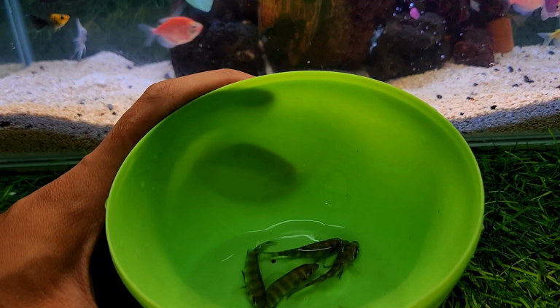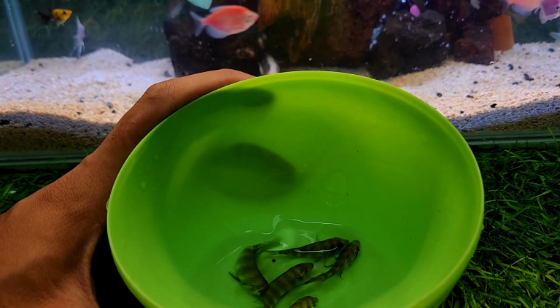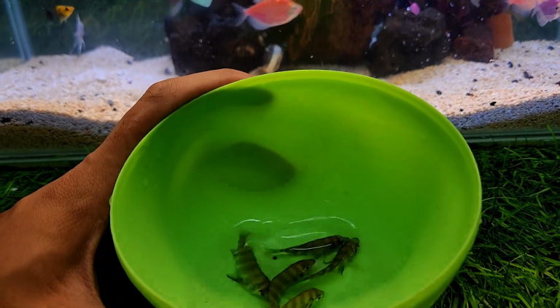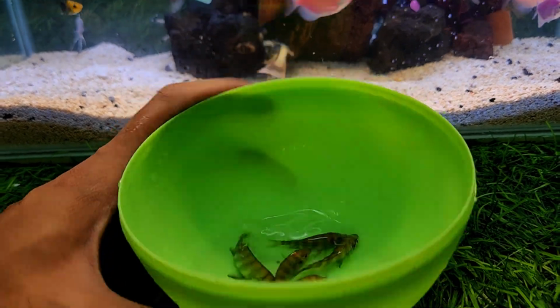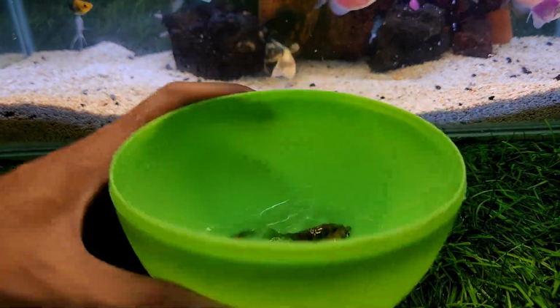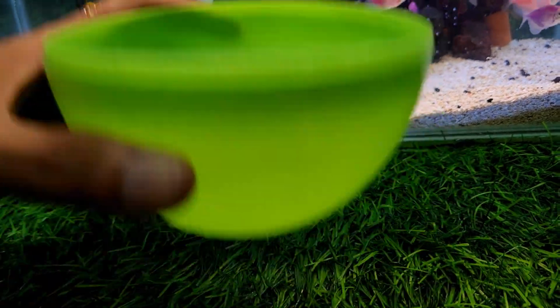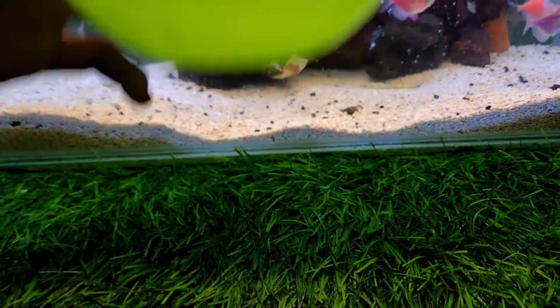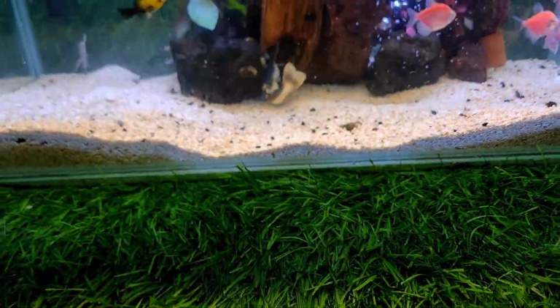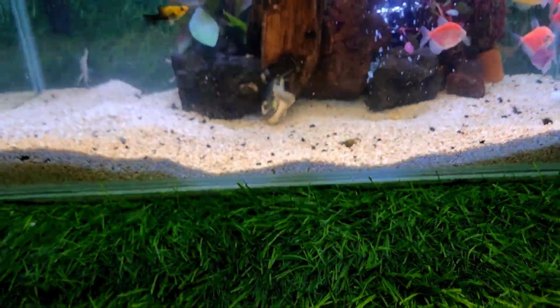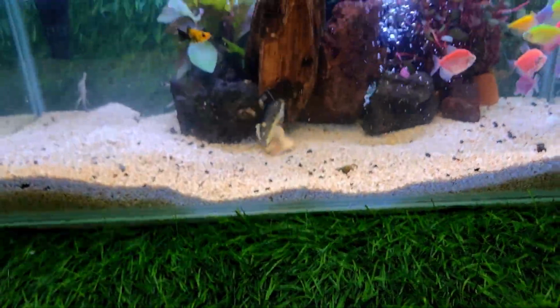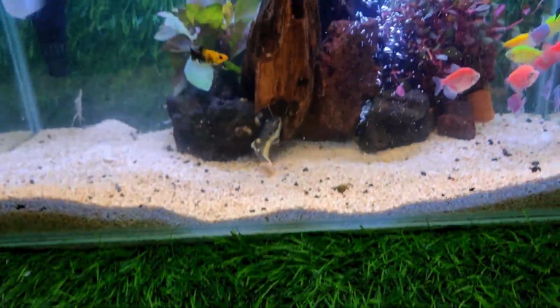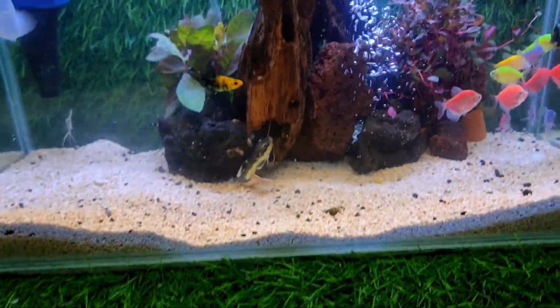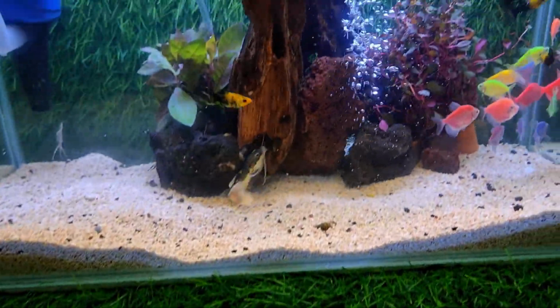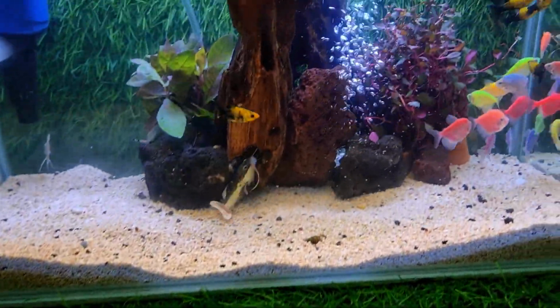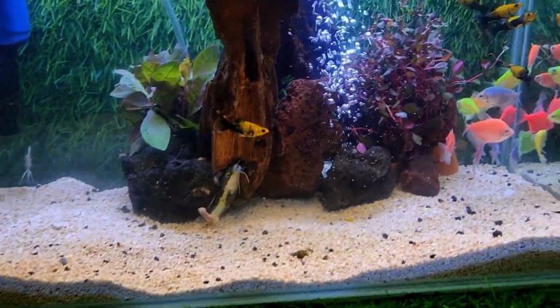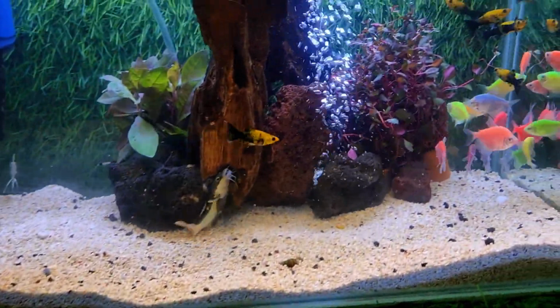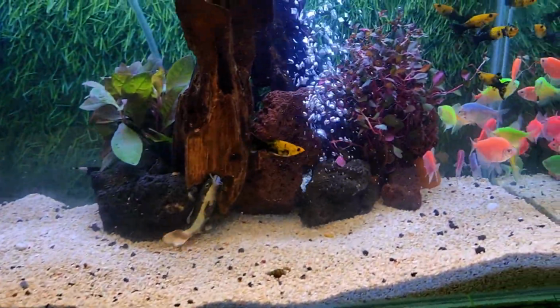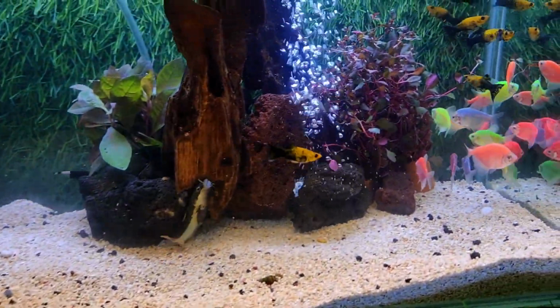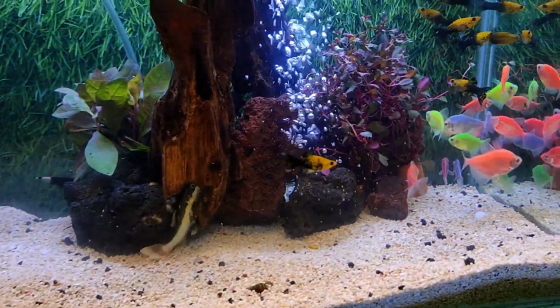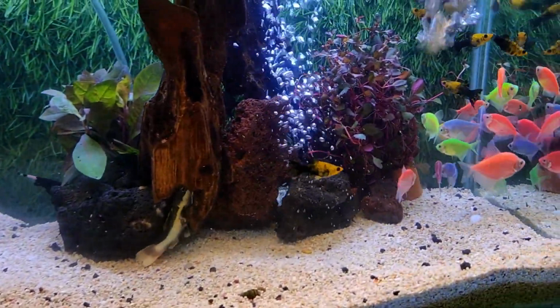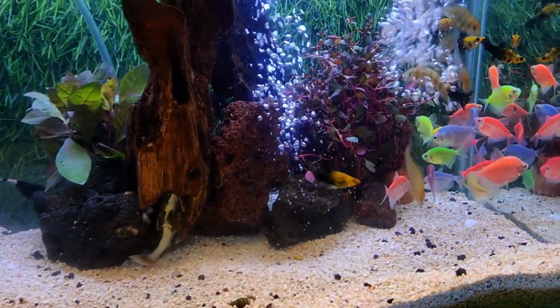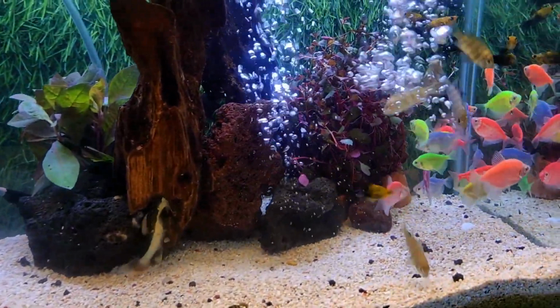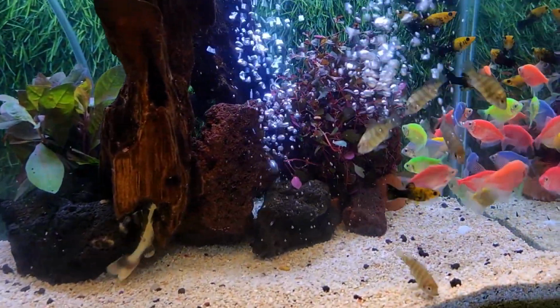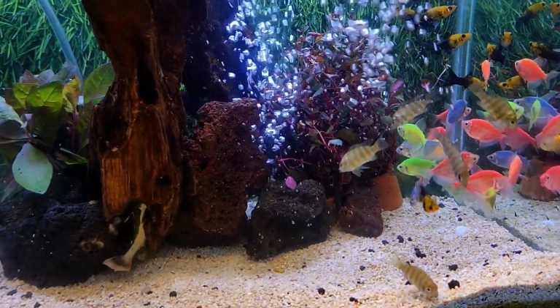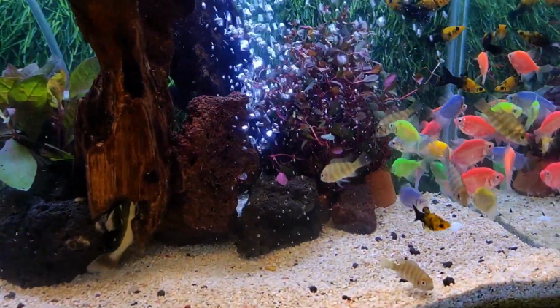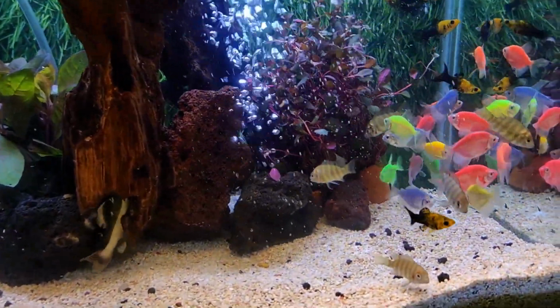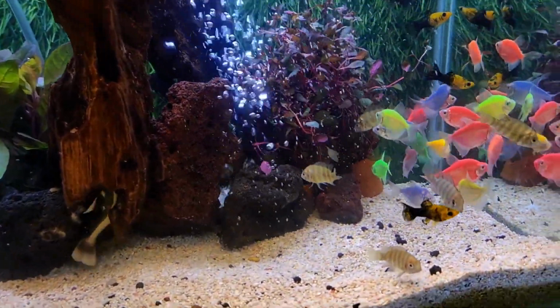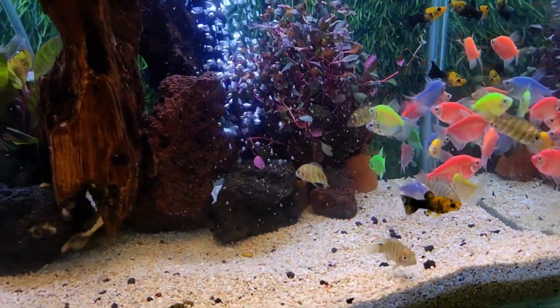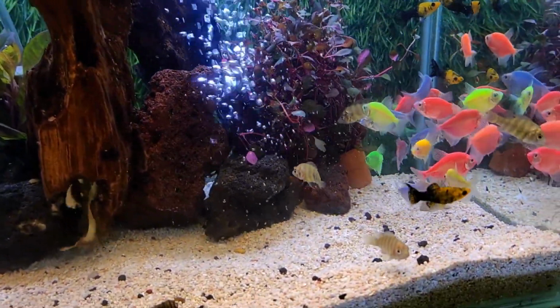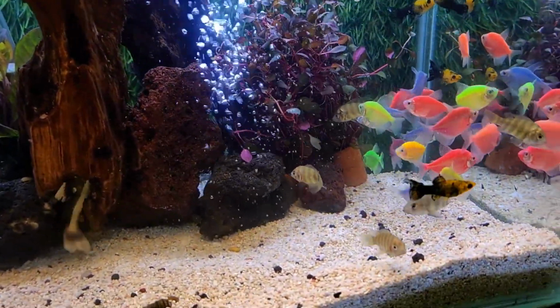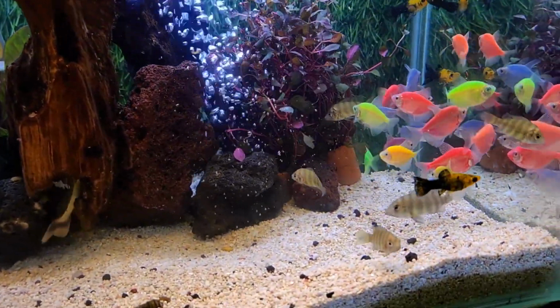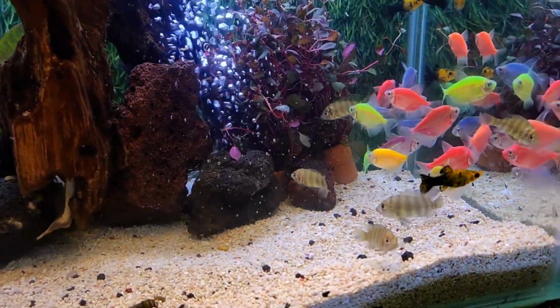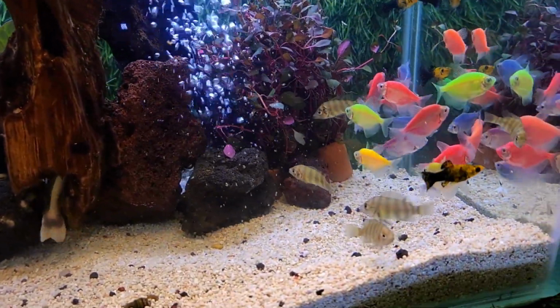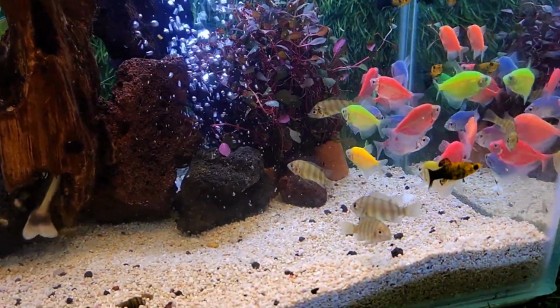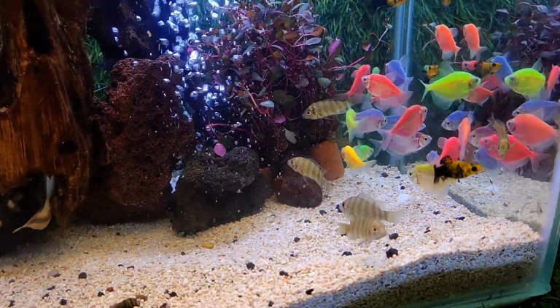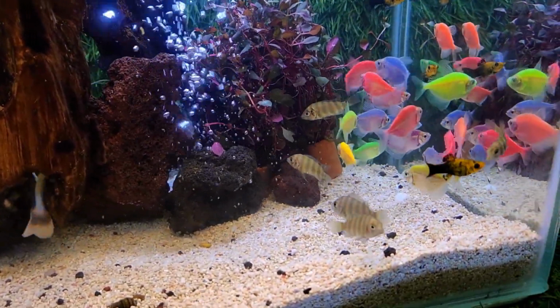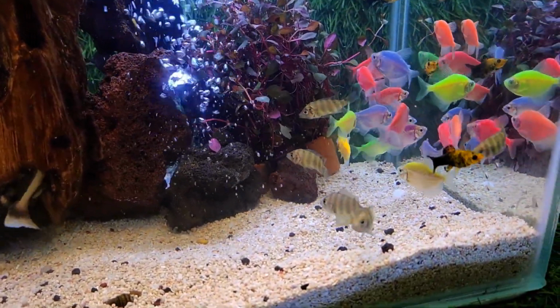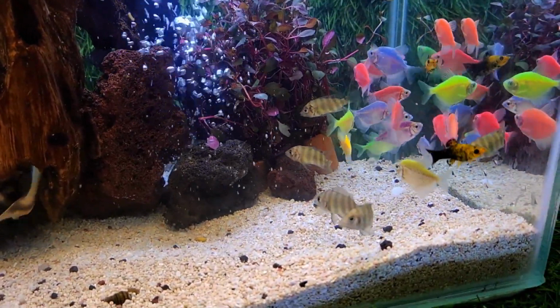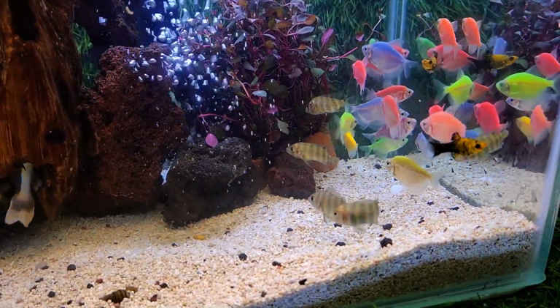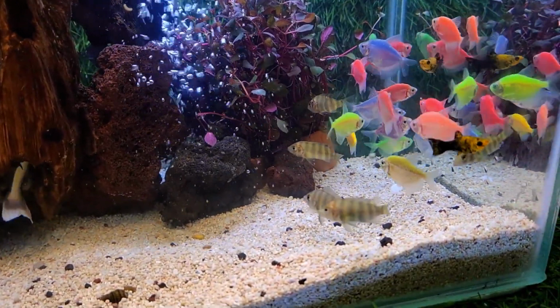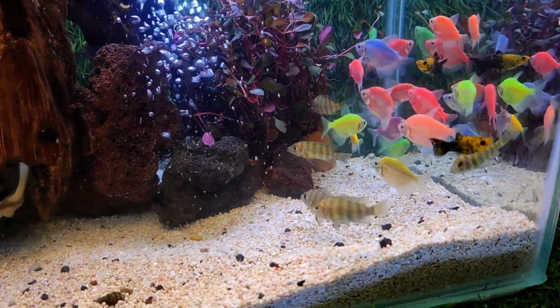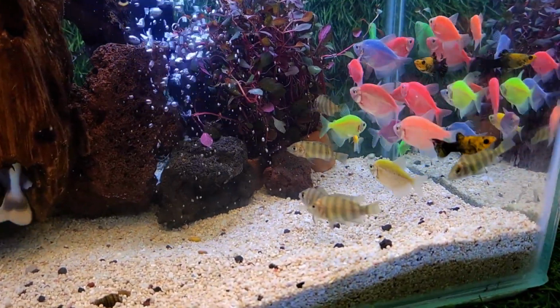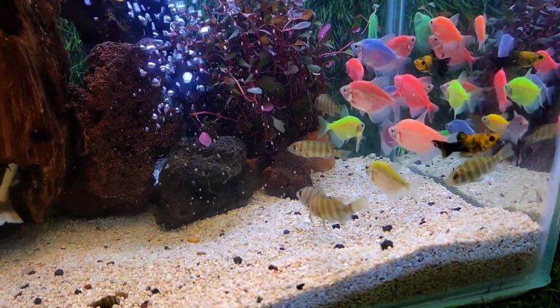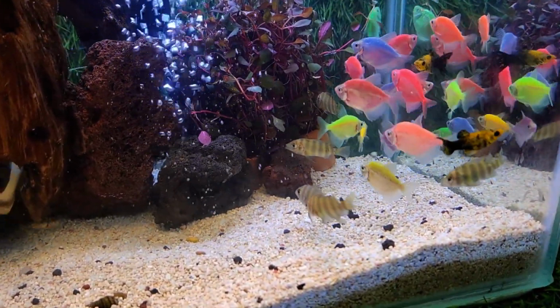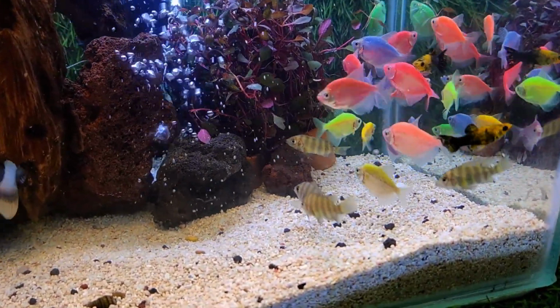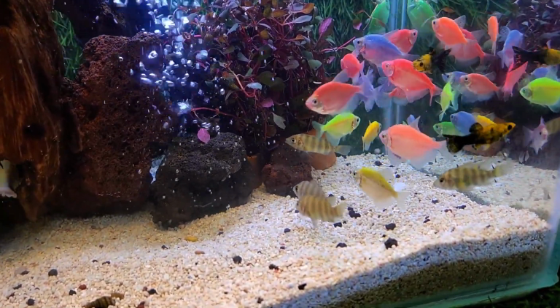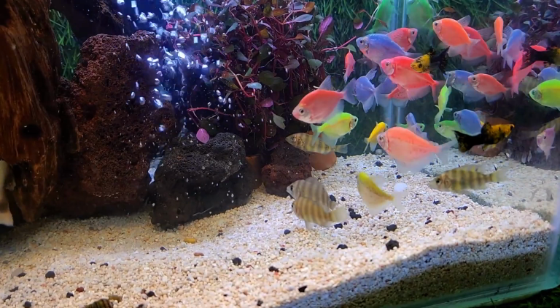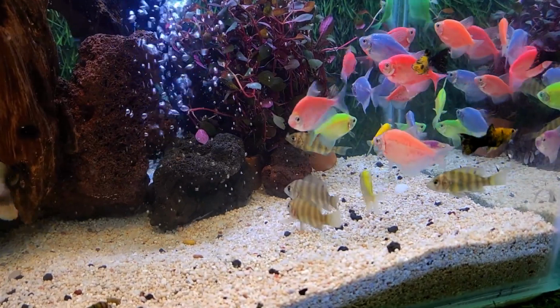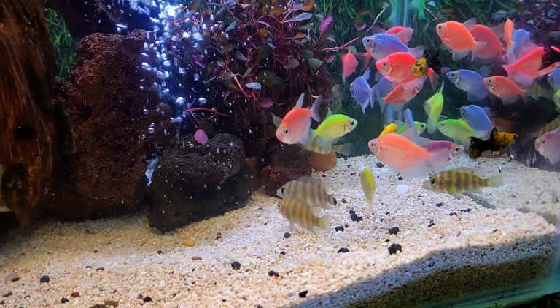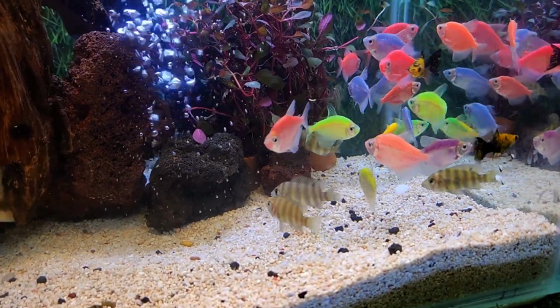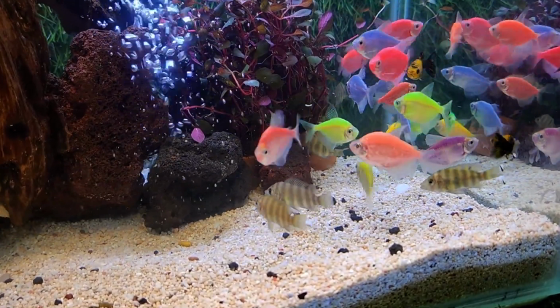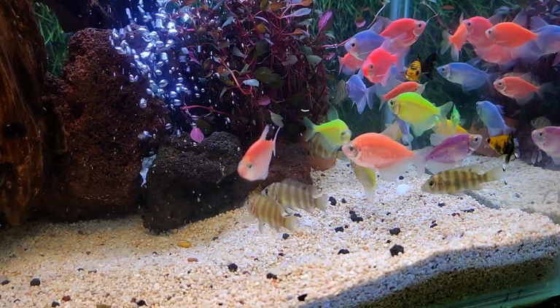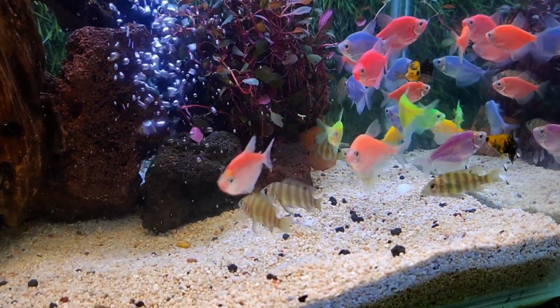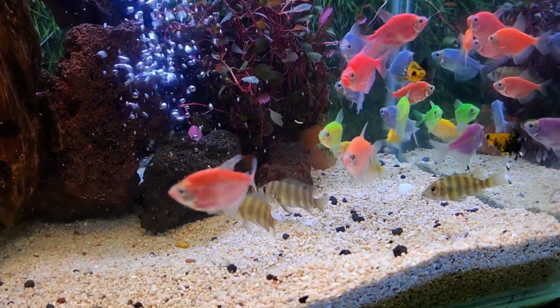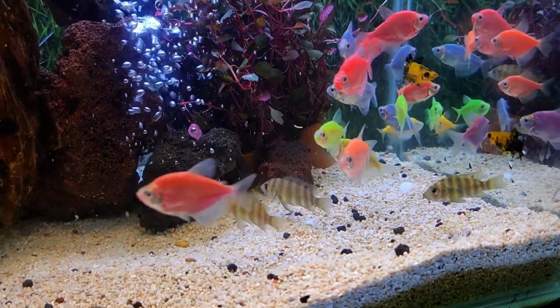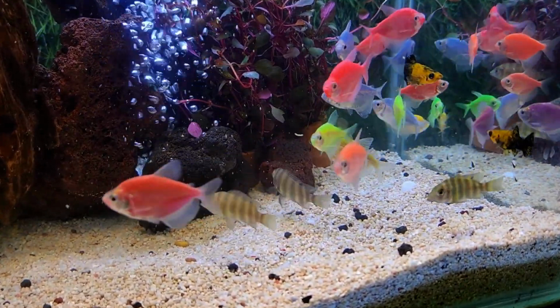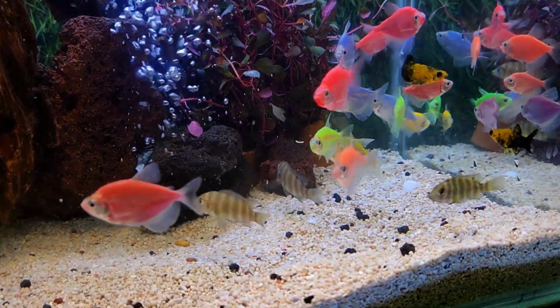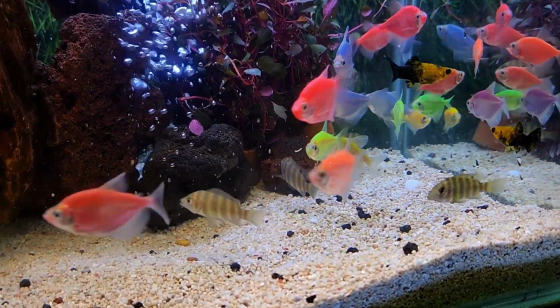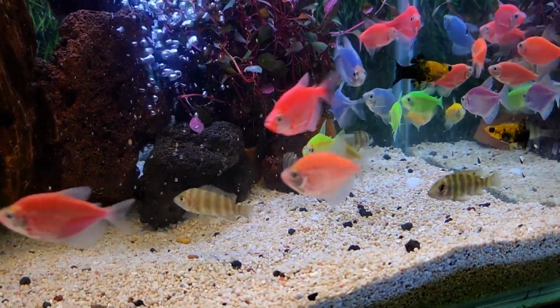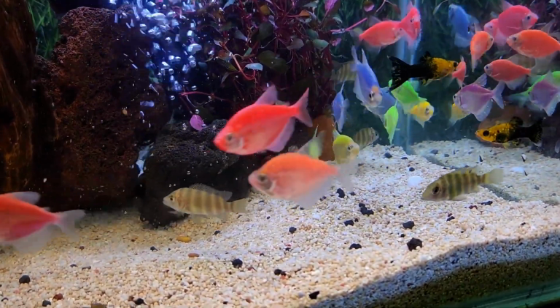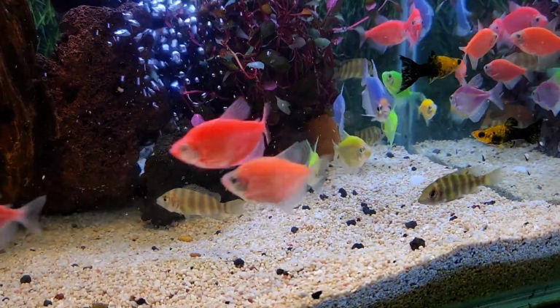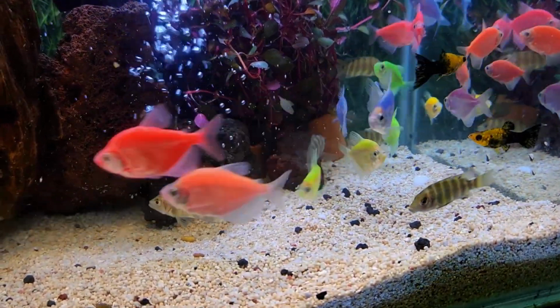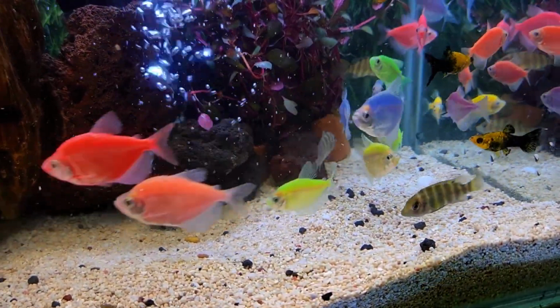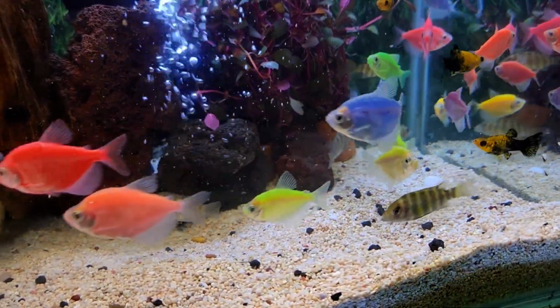Look at this, this is Typalia zebrafish. Woohoo! Let's go.